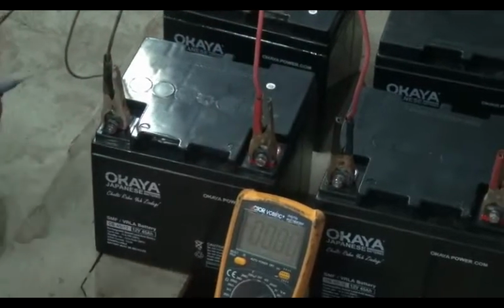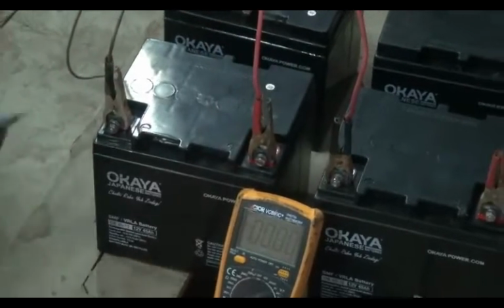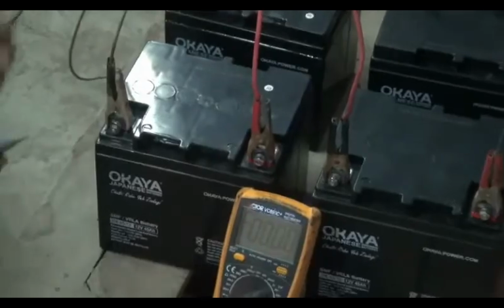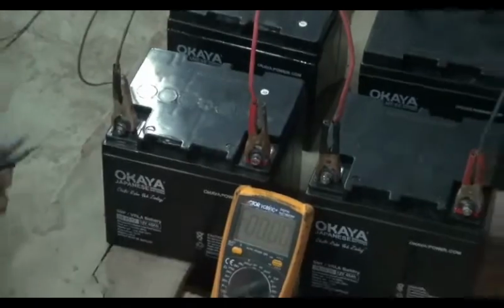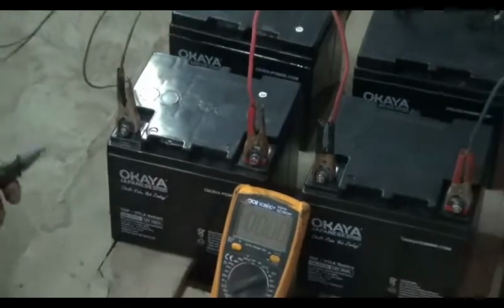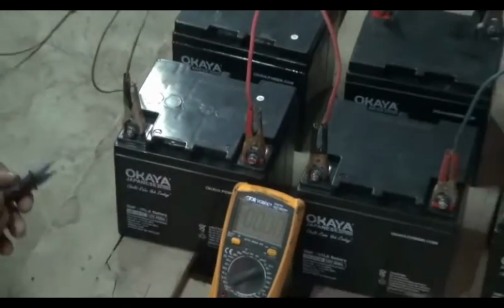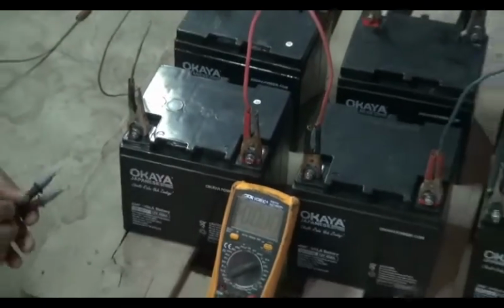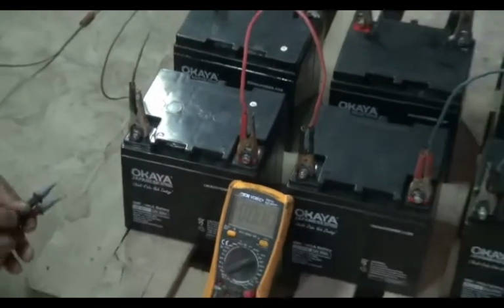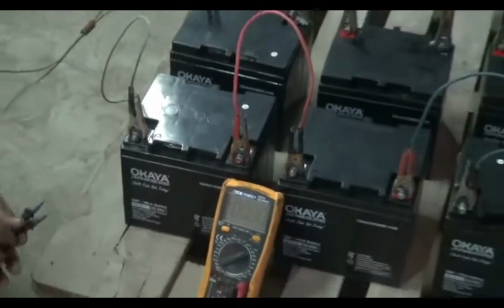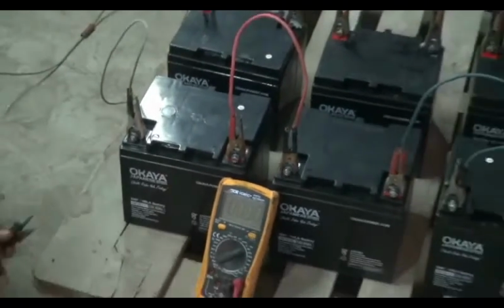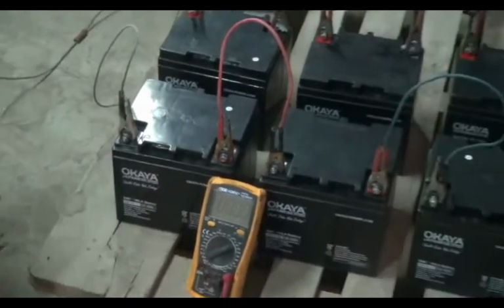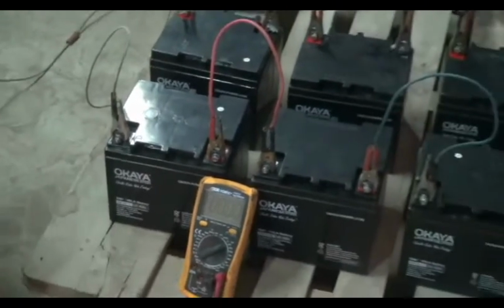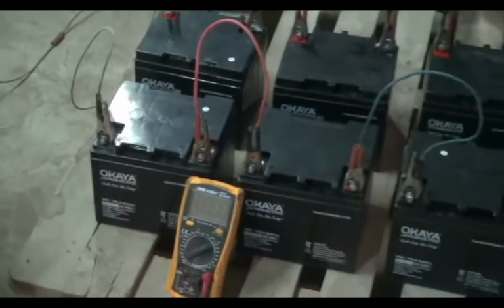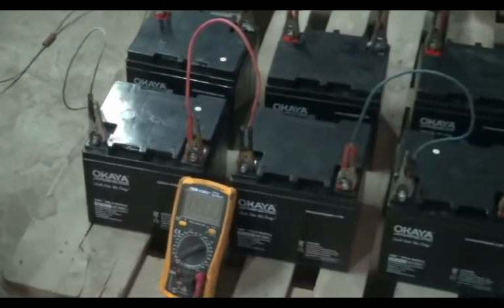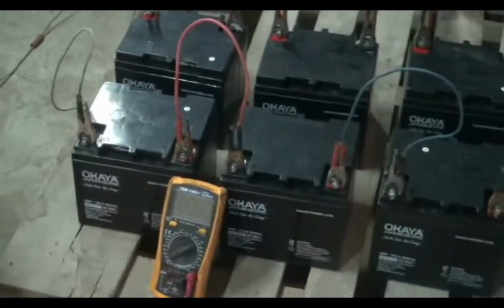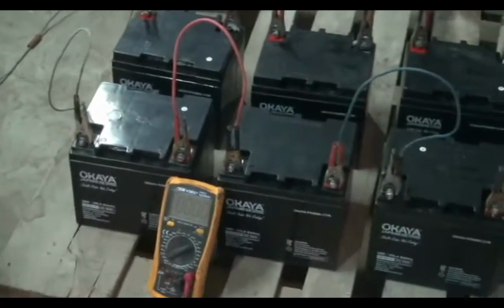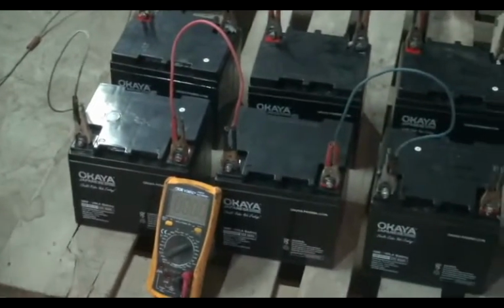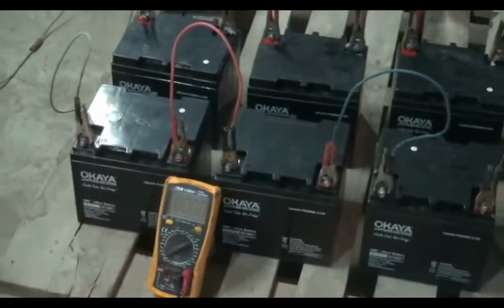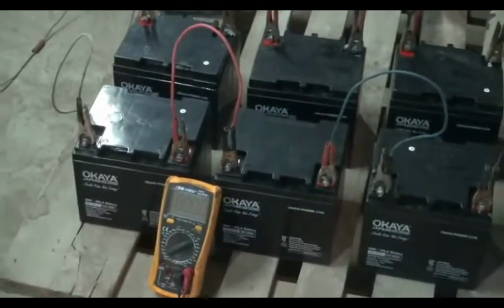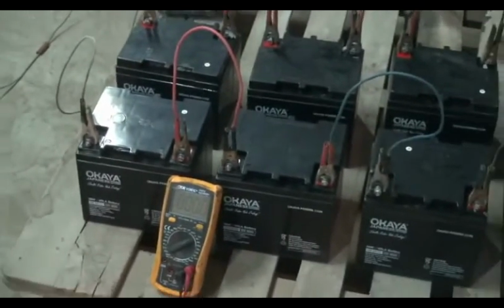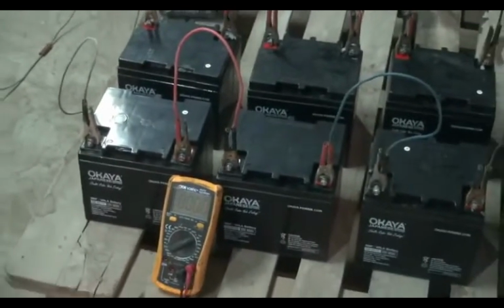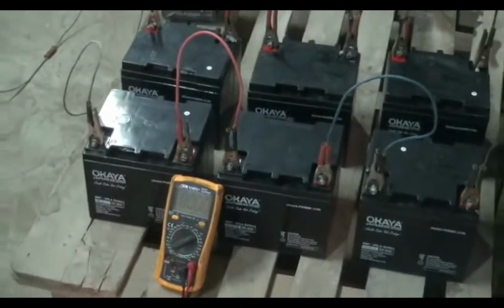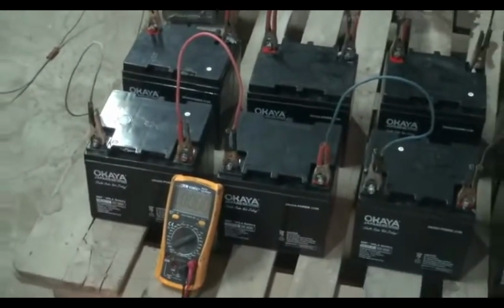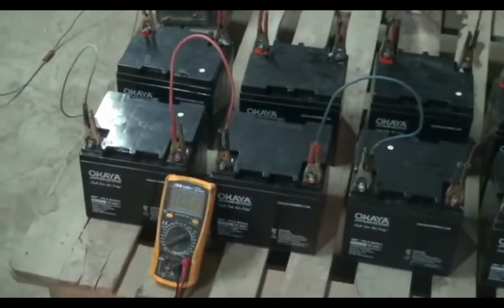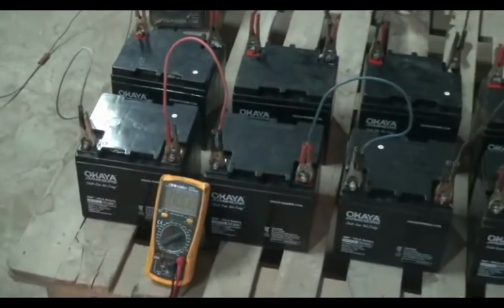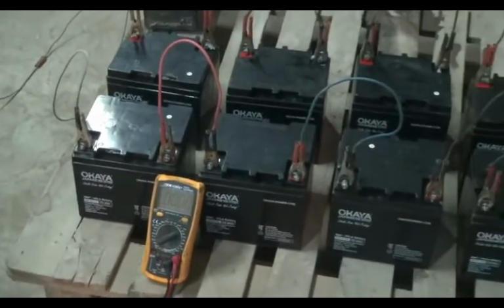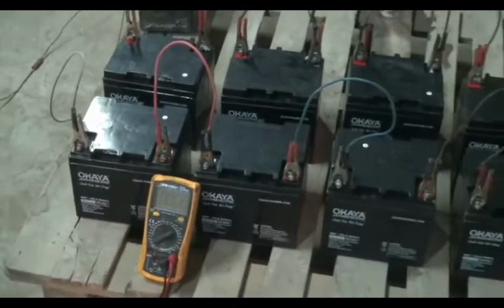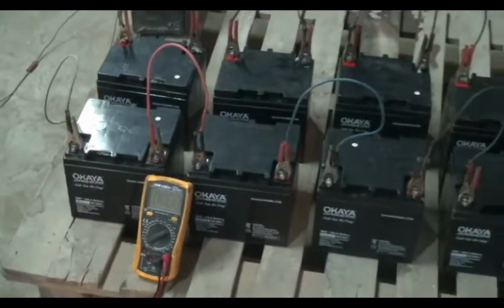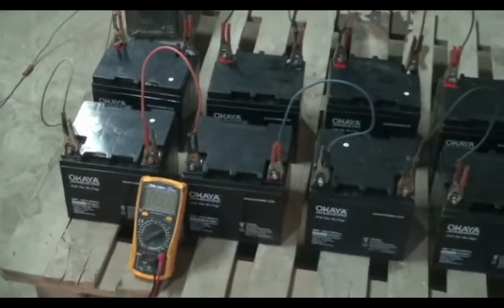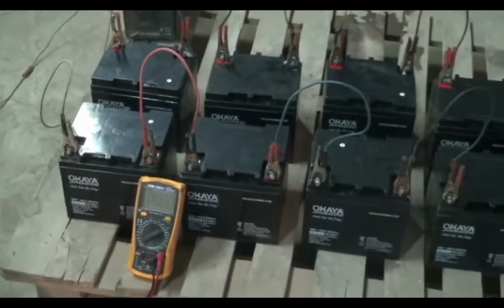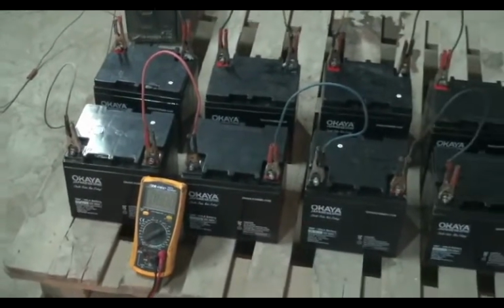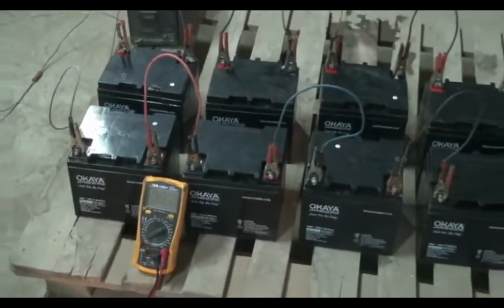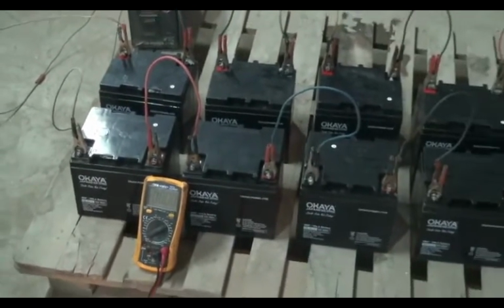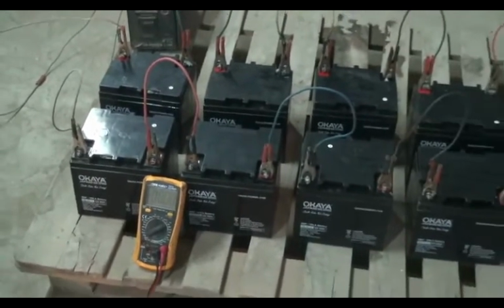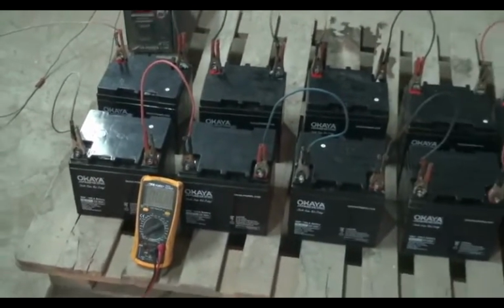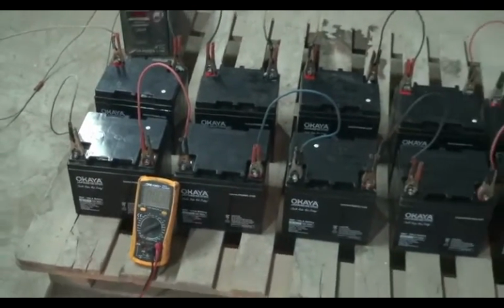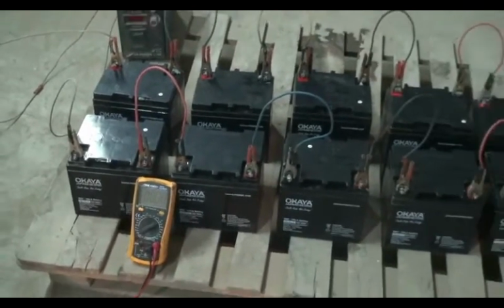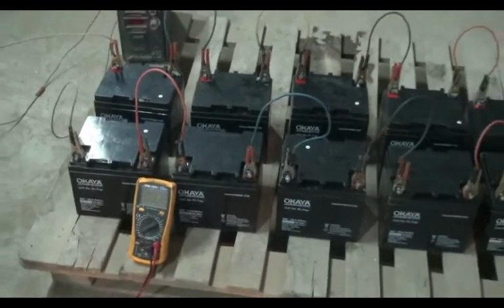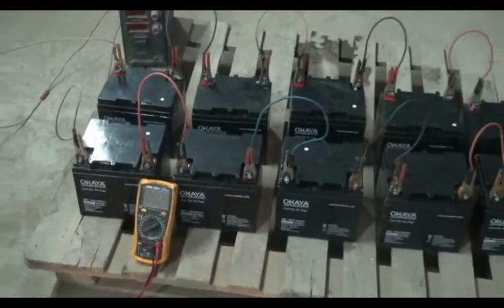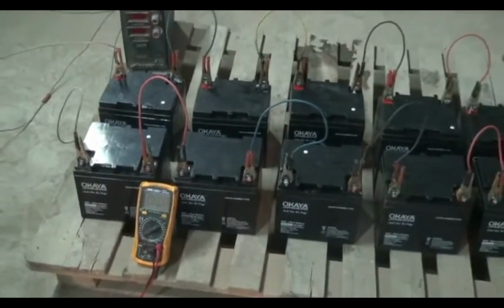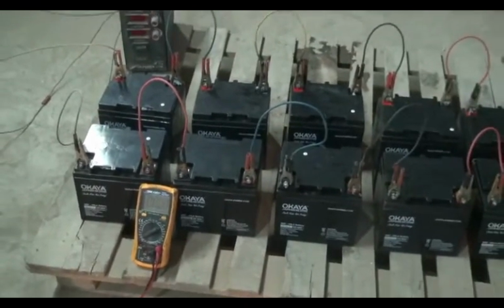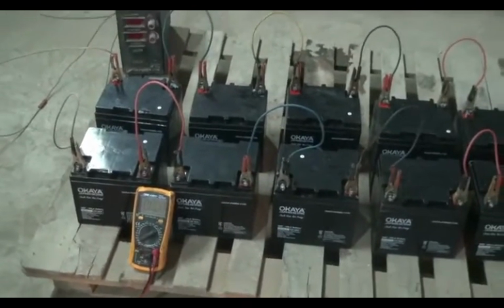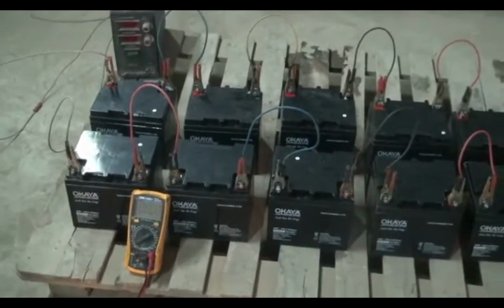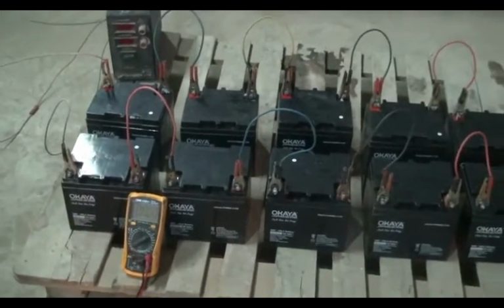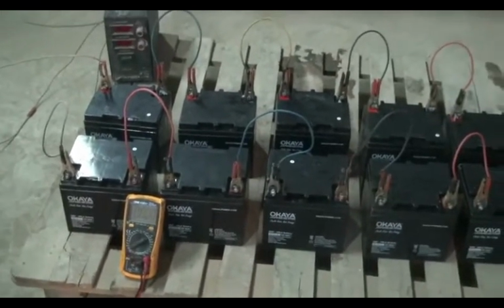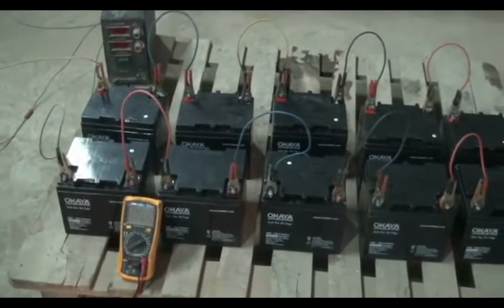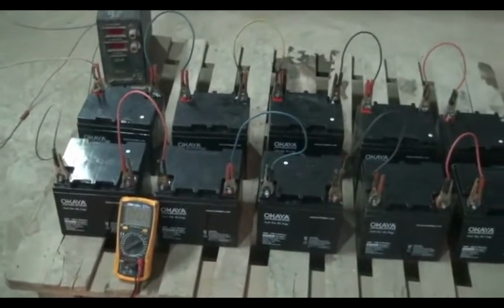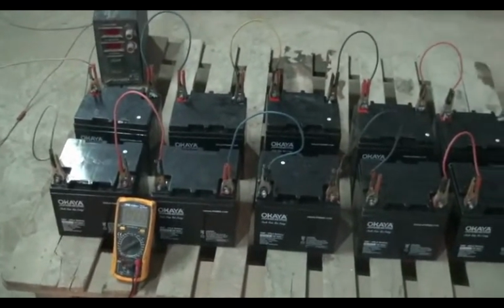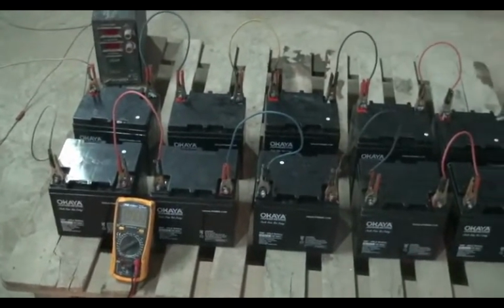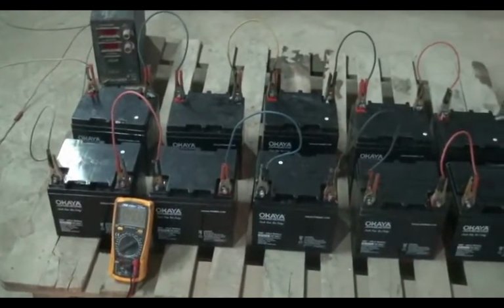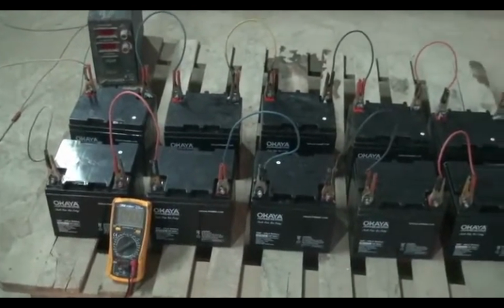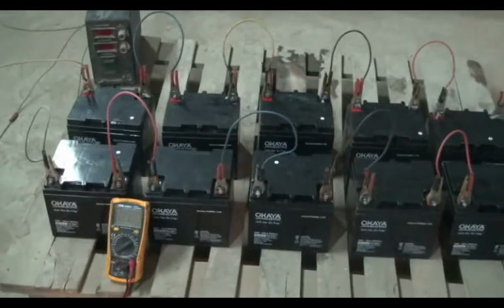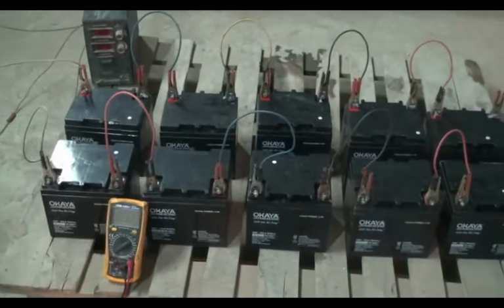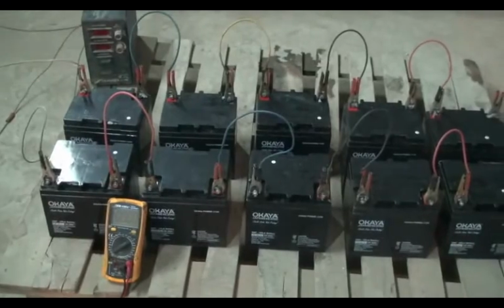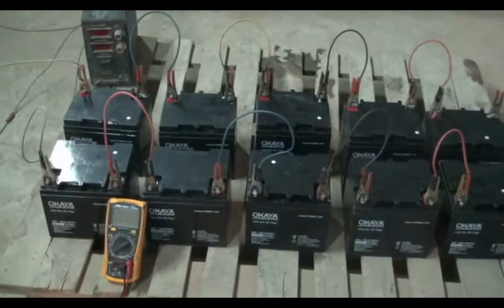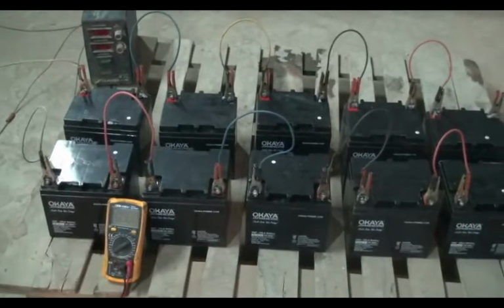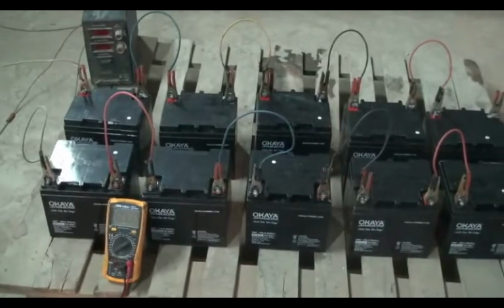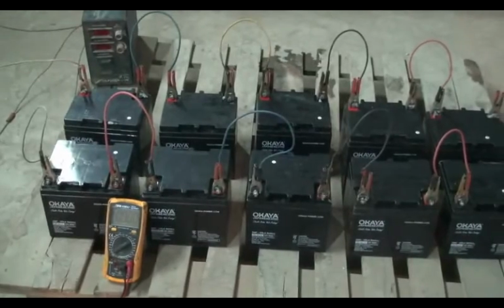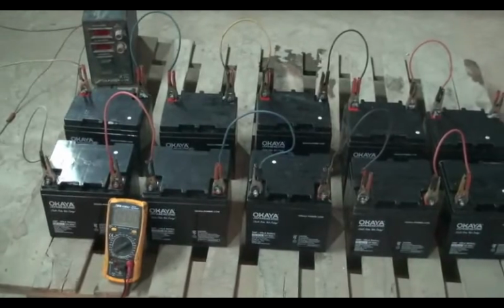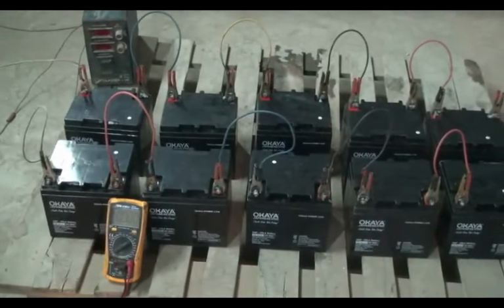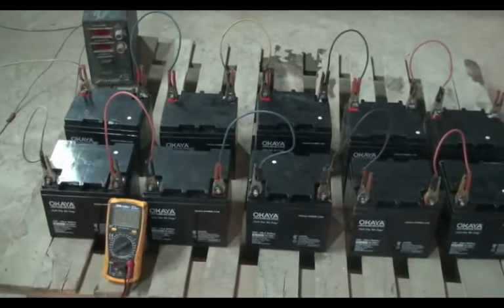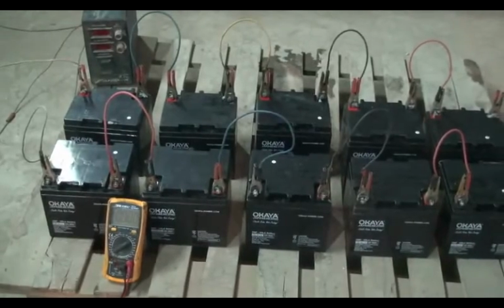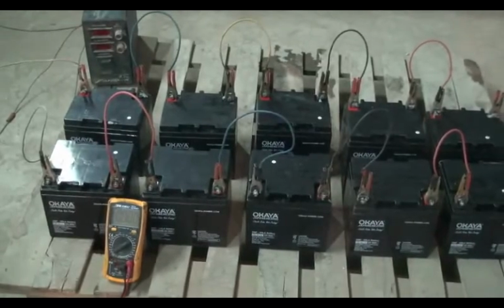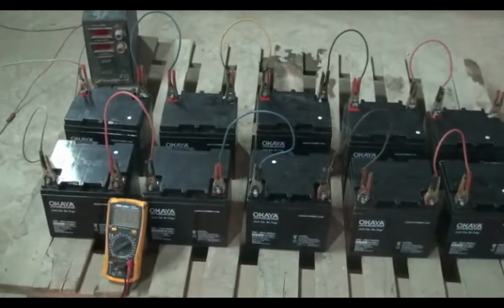Commonly, the OCV of an SMF battery is 13.20V to 13.80V.